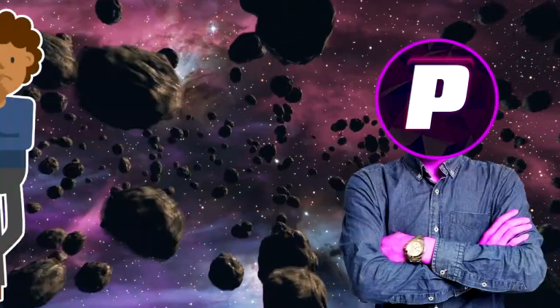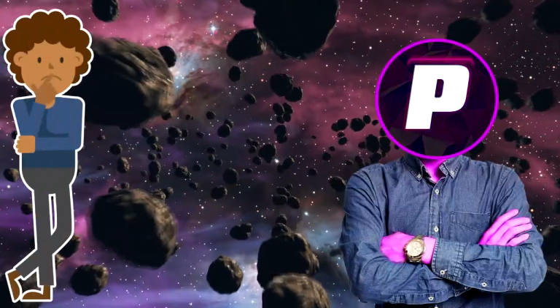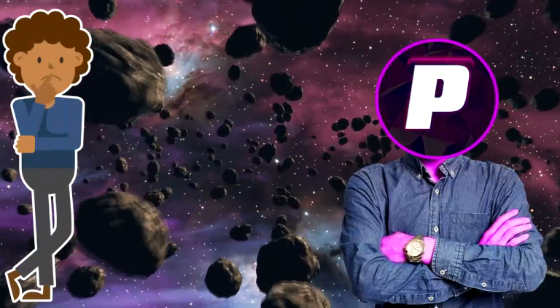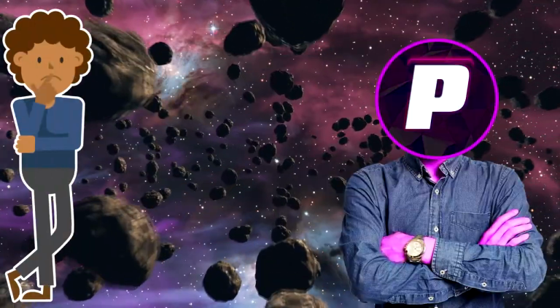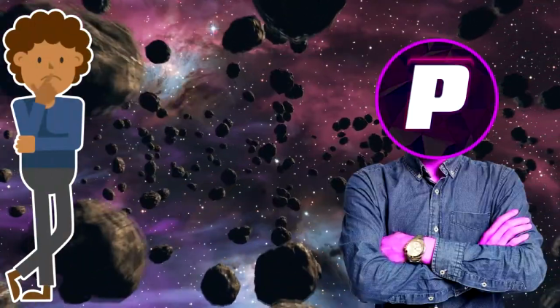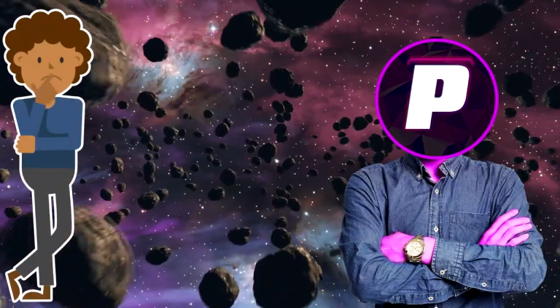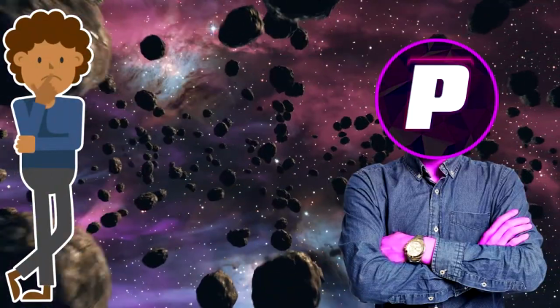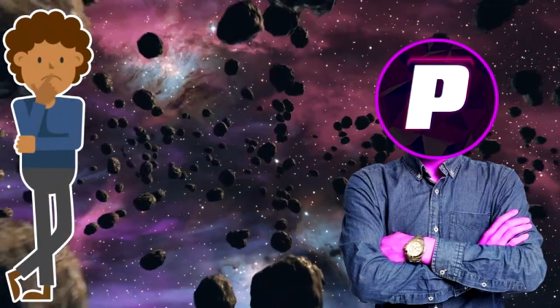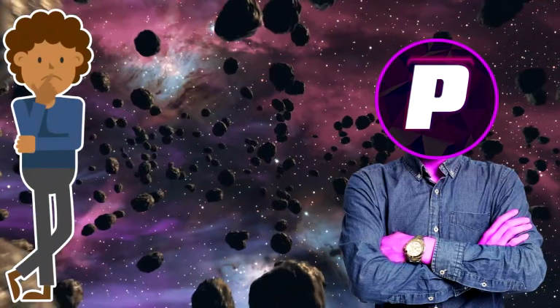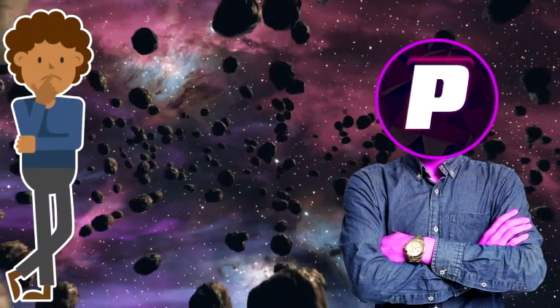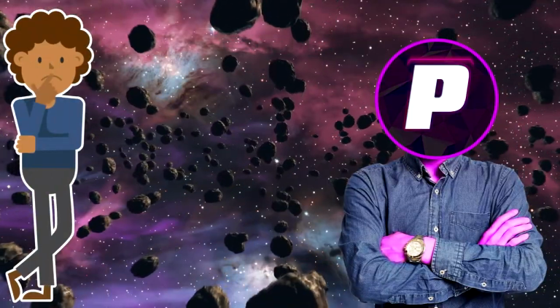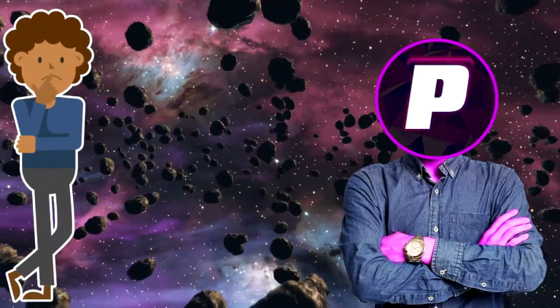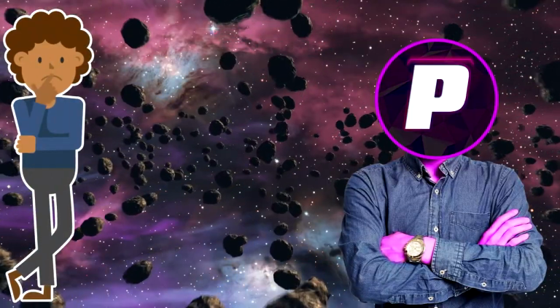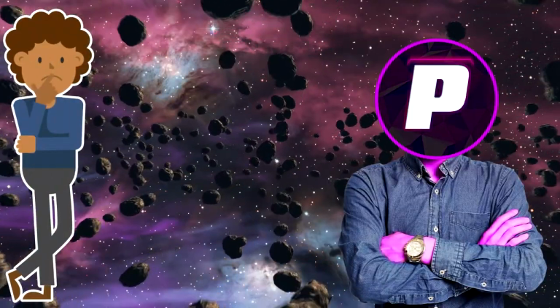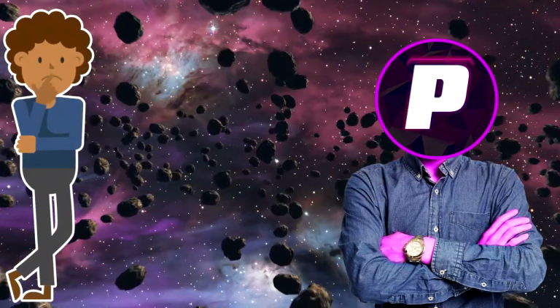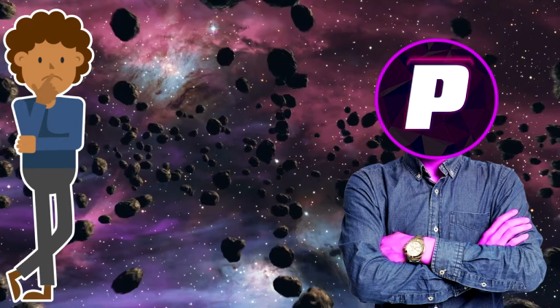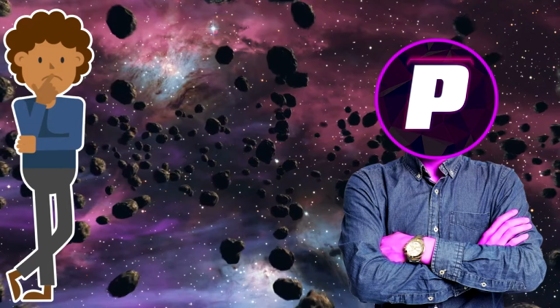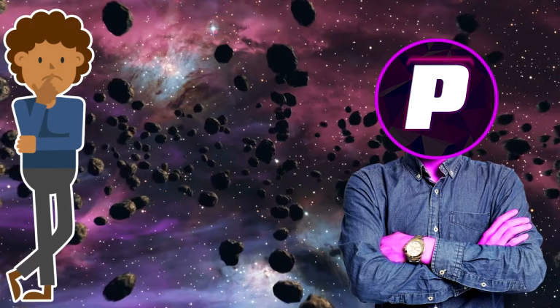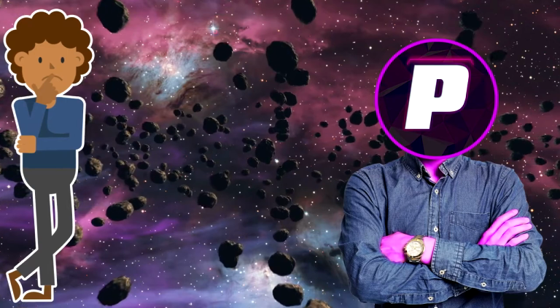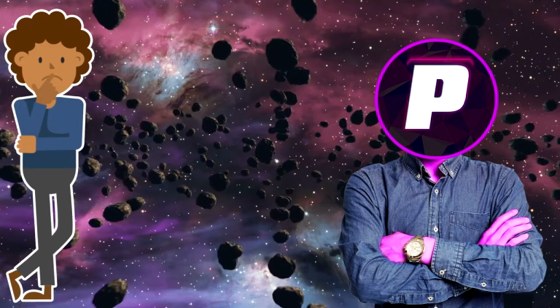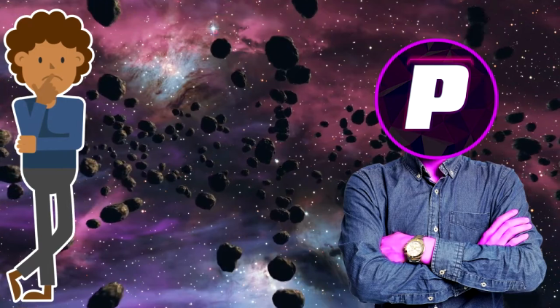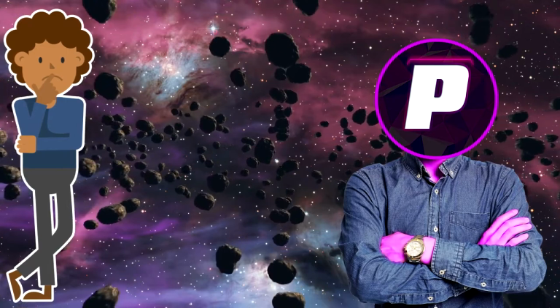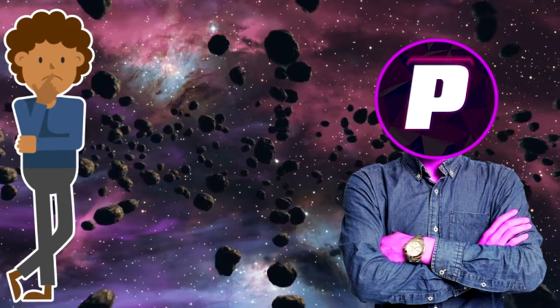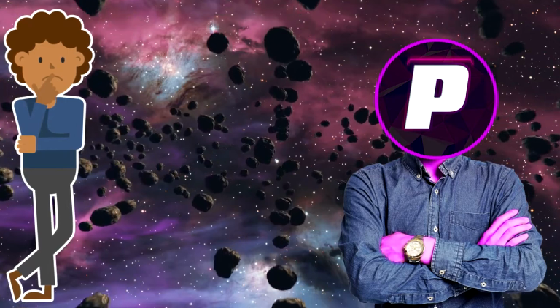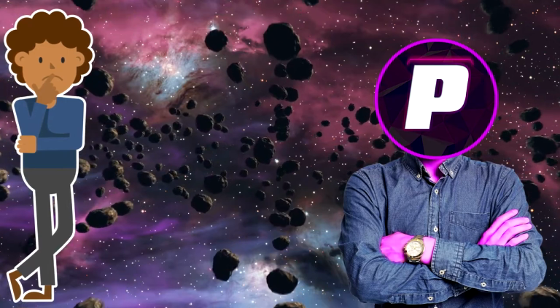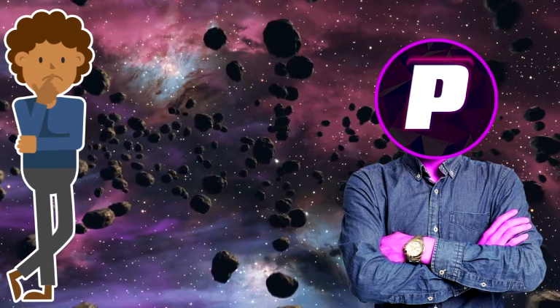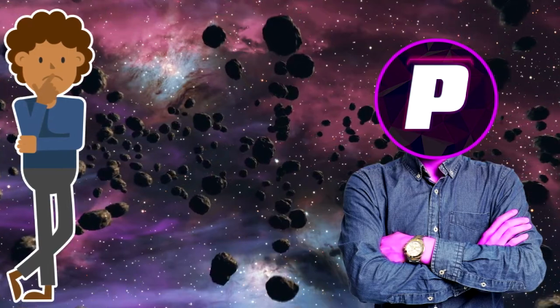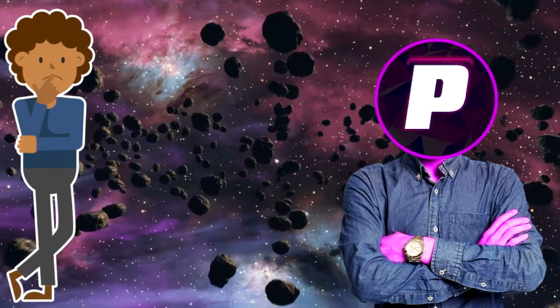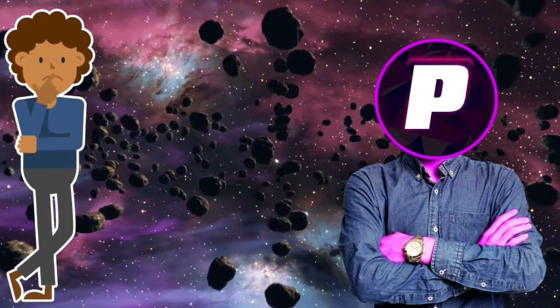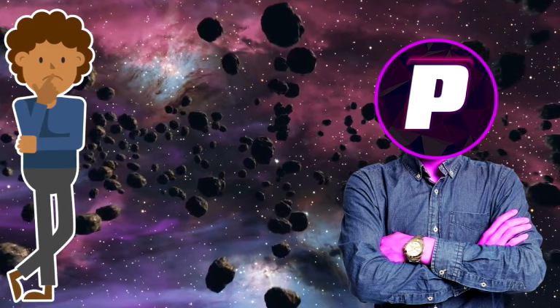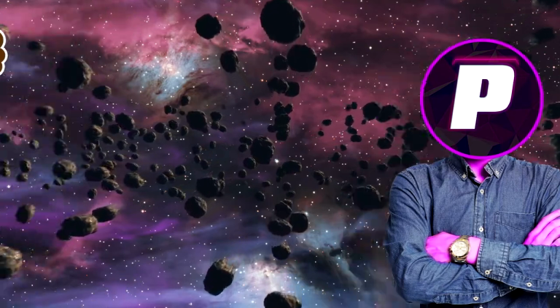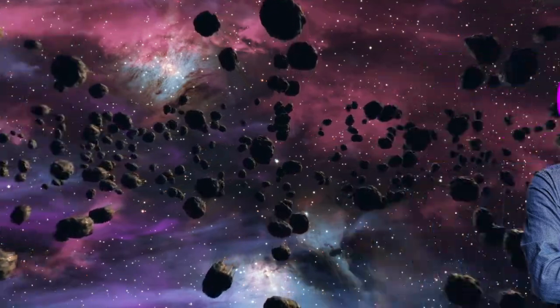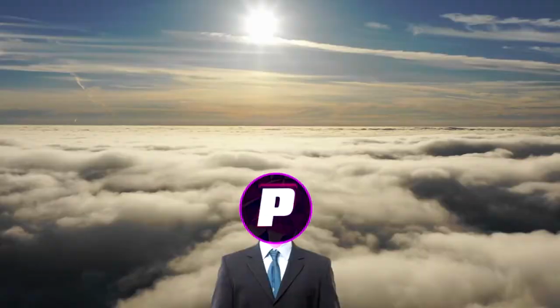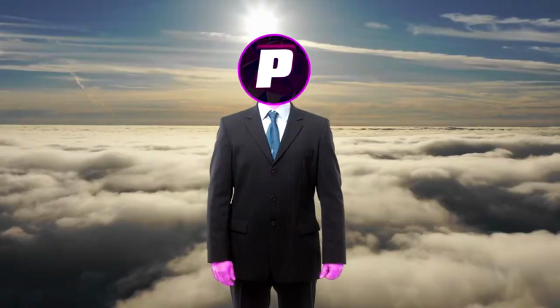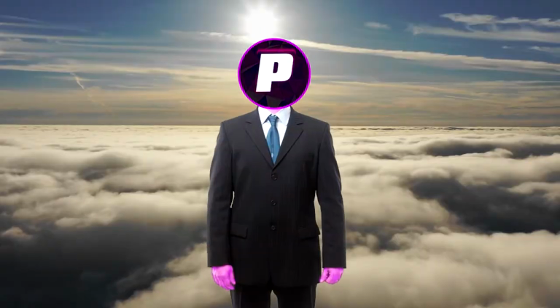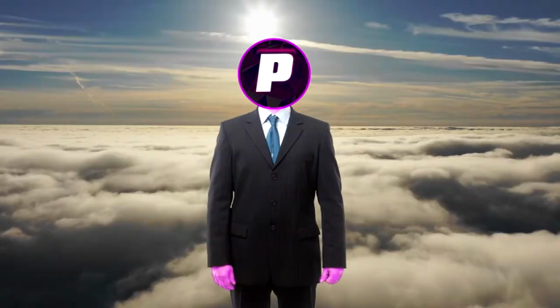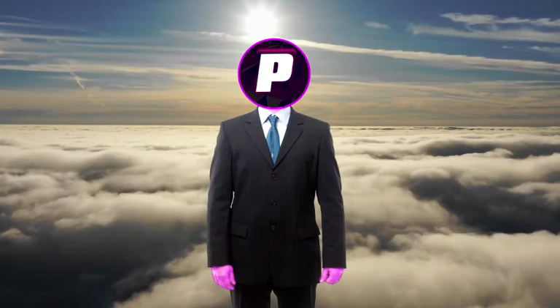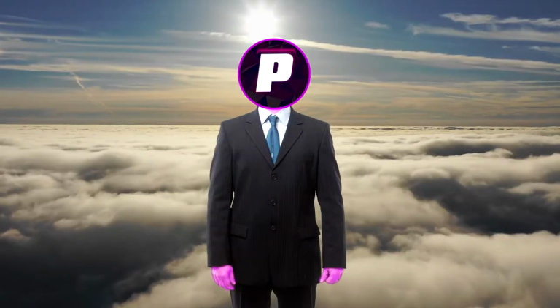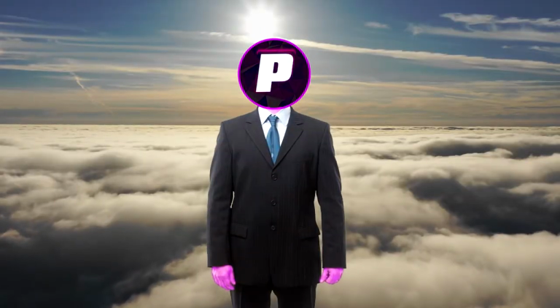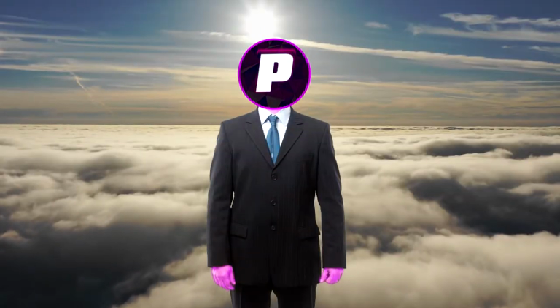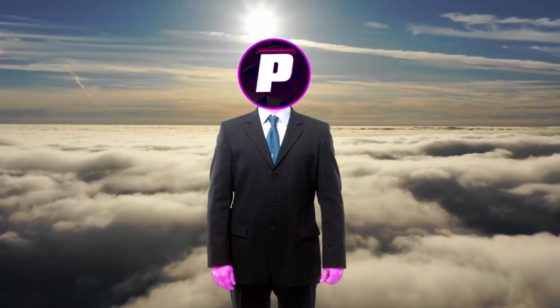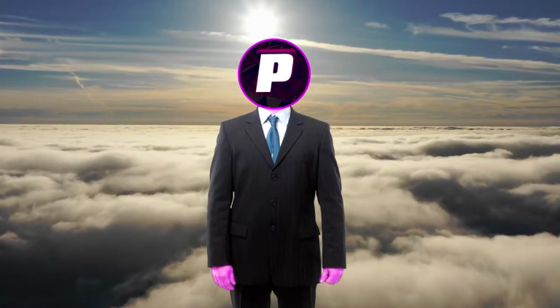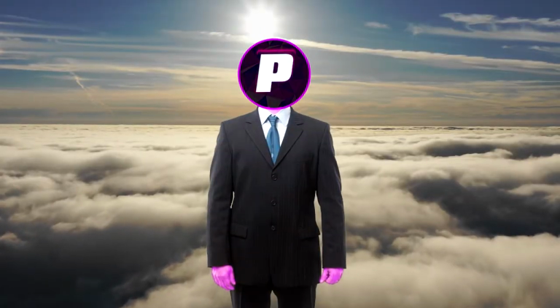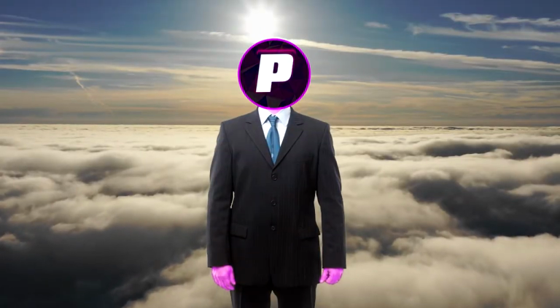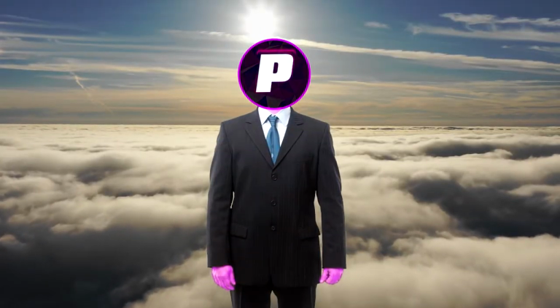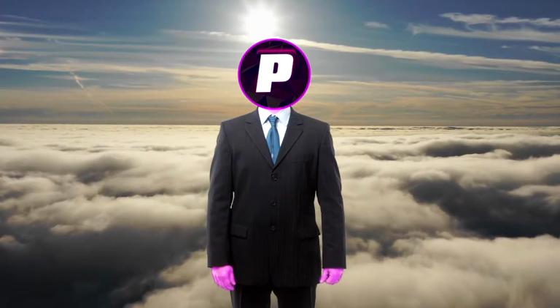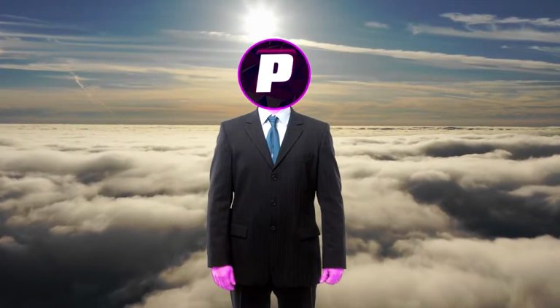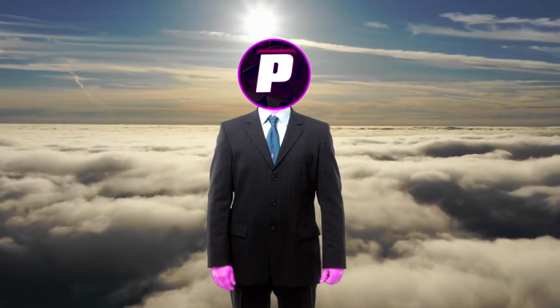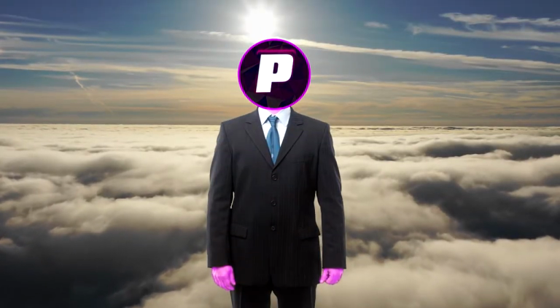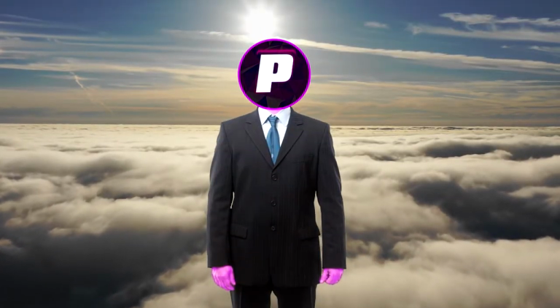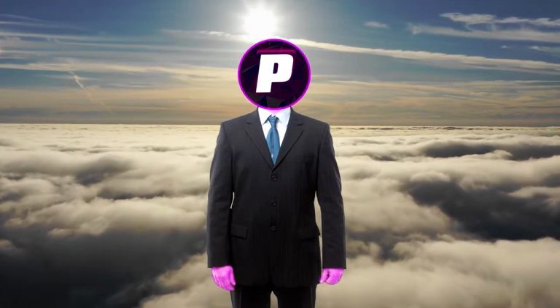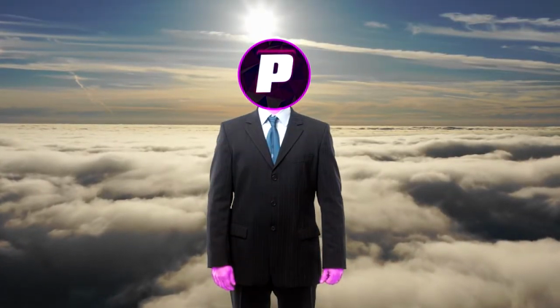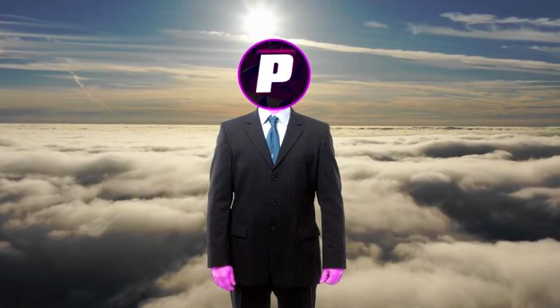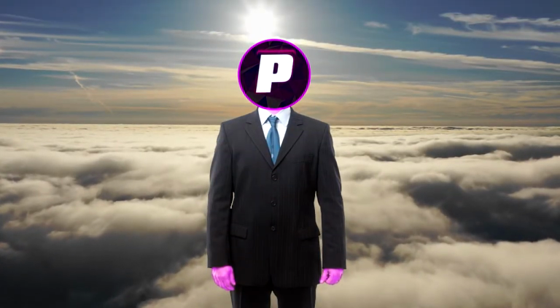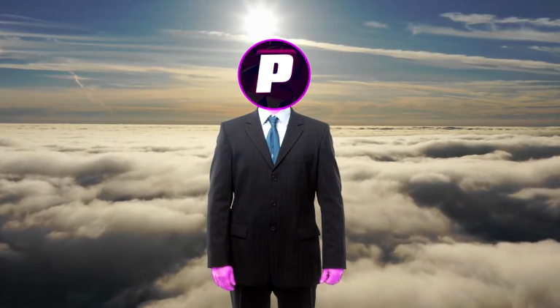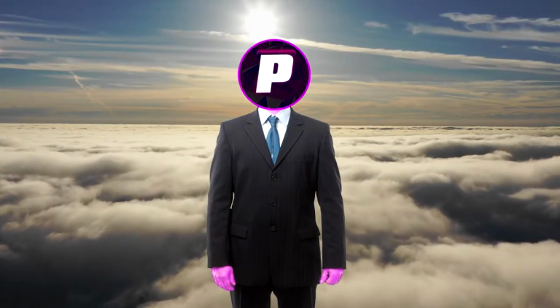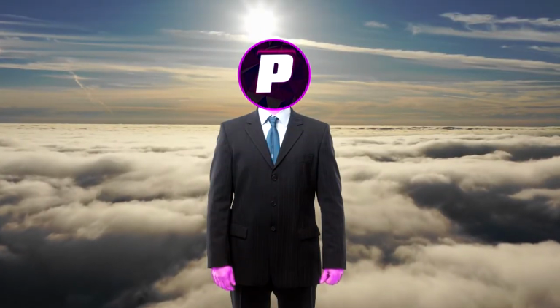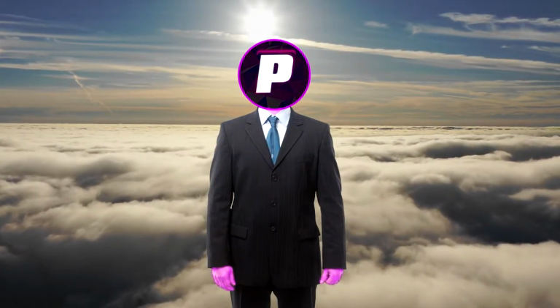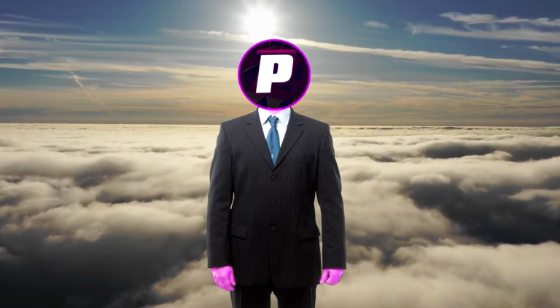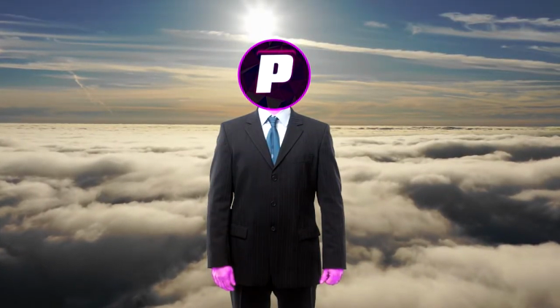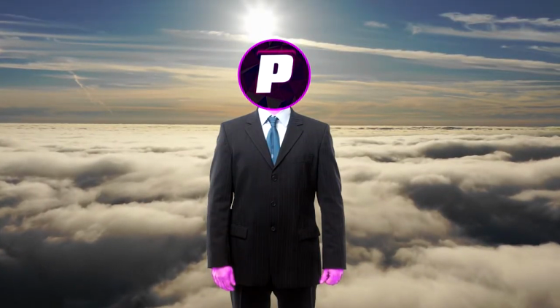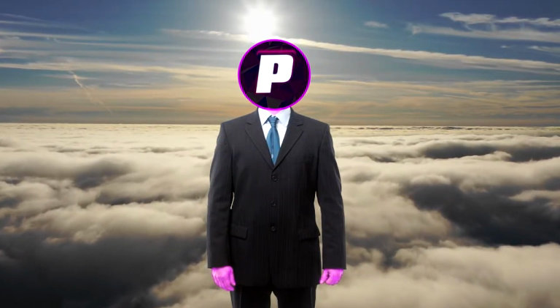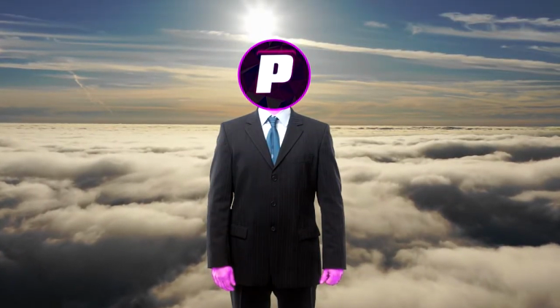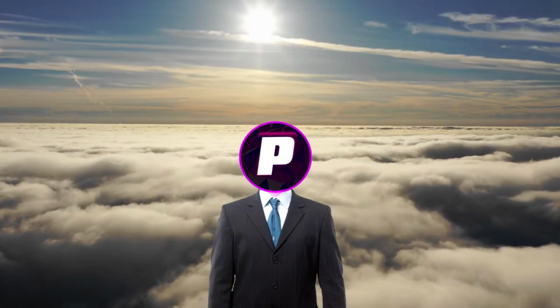So why buy a chair that won't last you and won't keep you comfortable? Just think it through and get a chair that will last you and make you more comfortable.